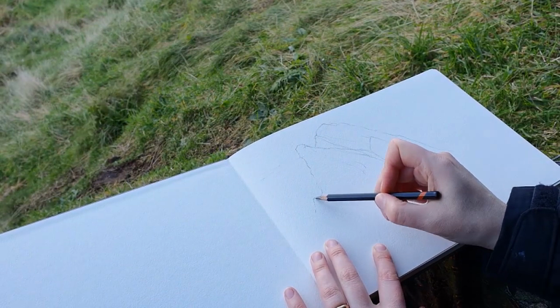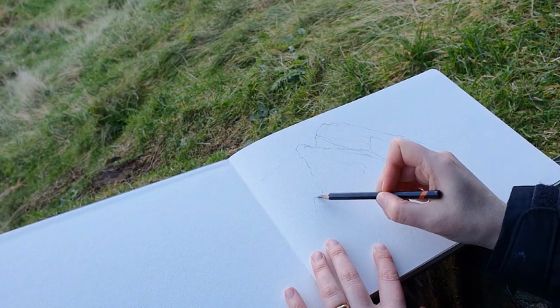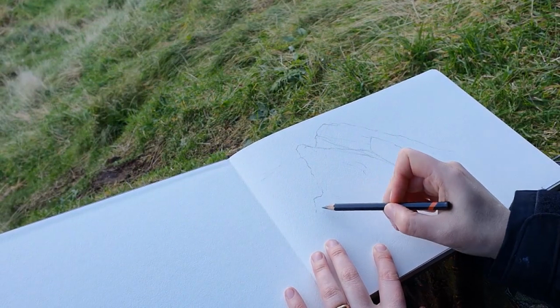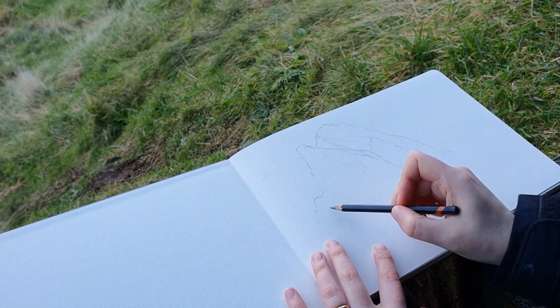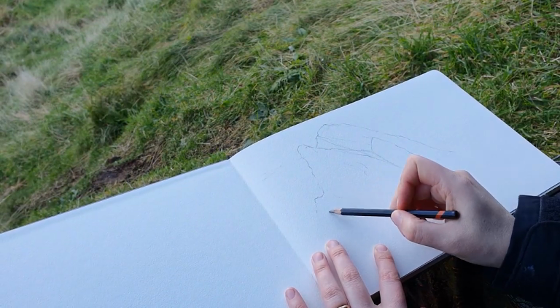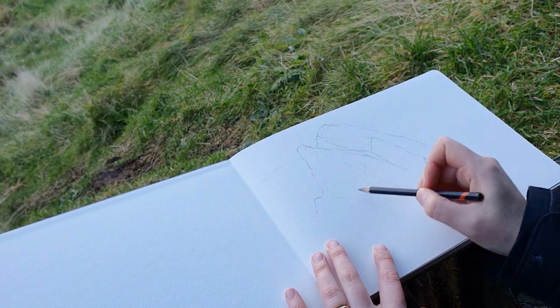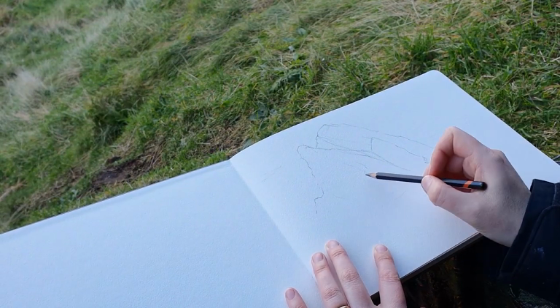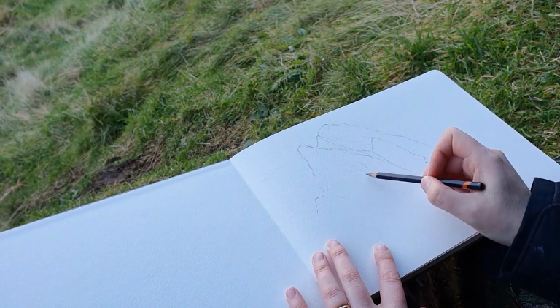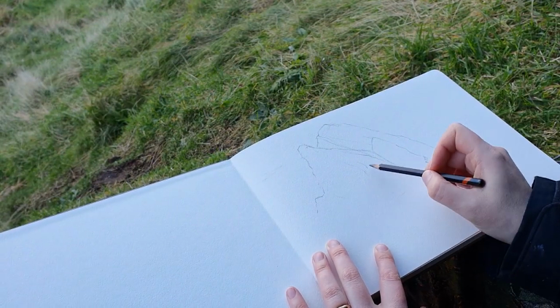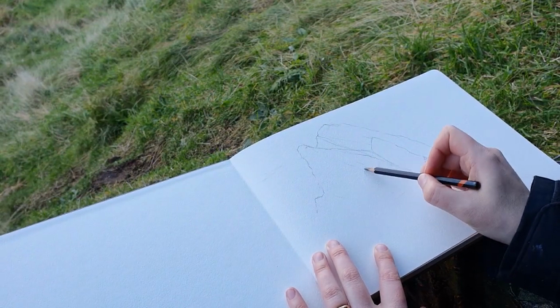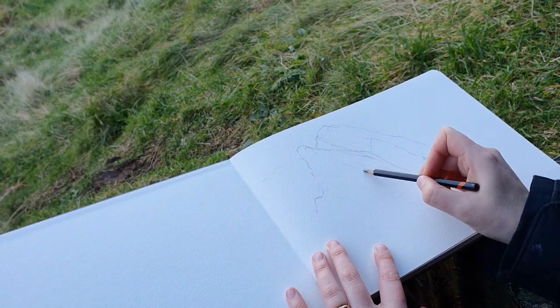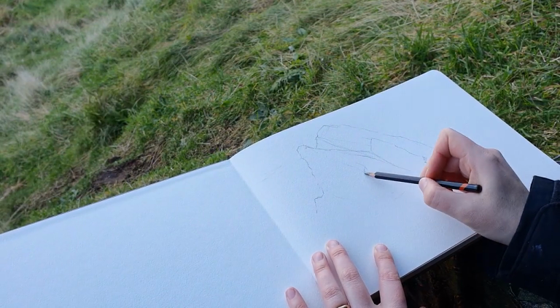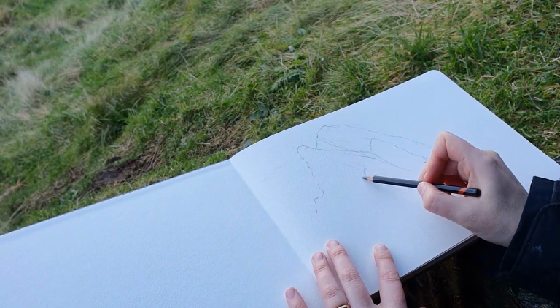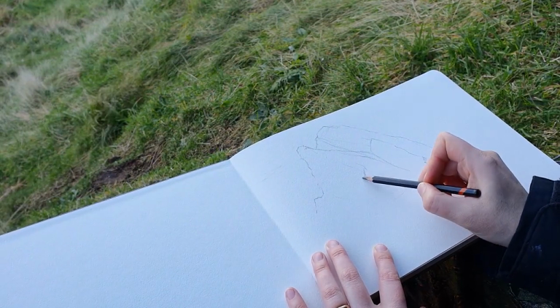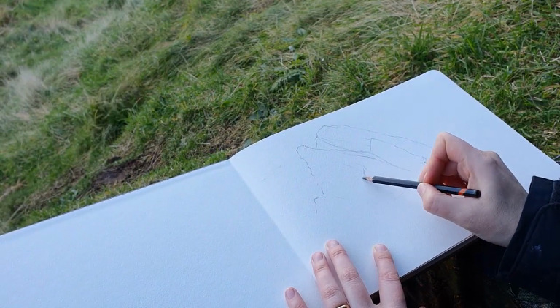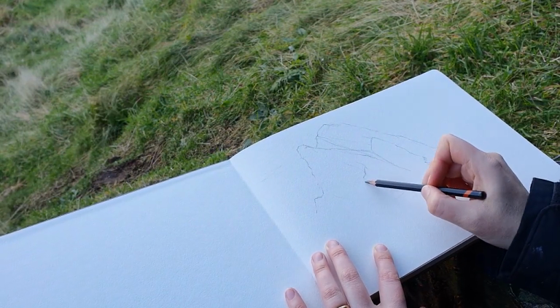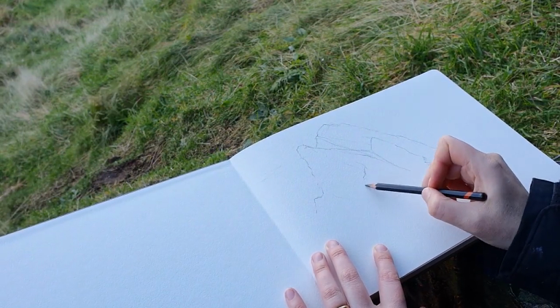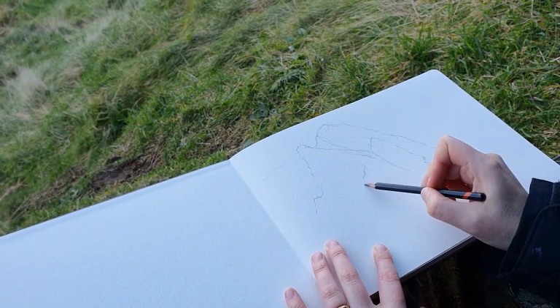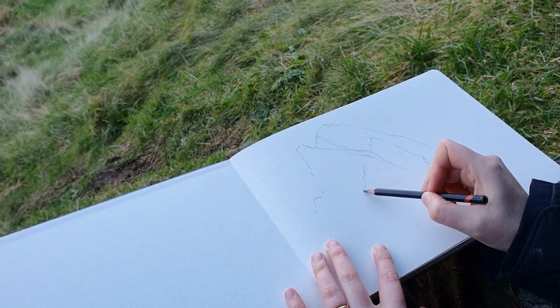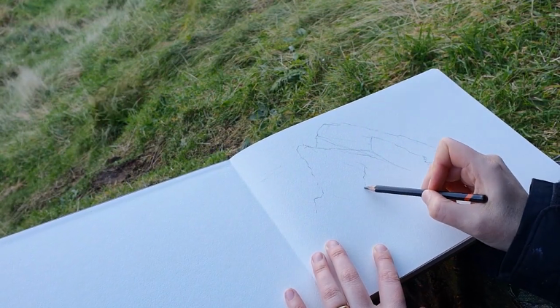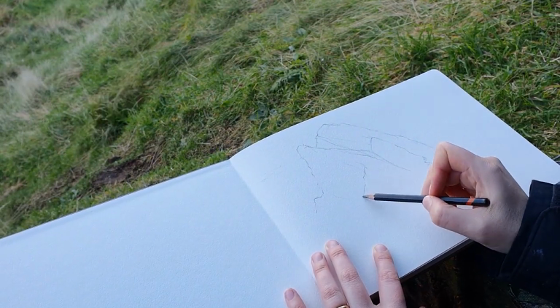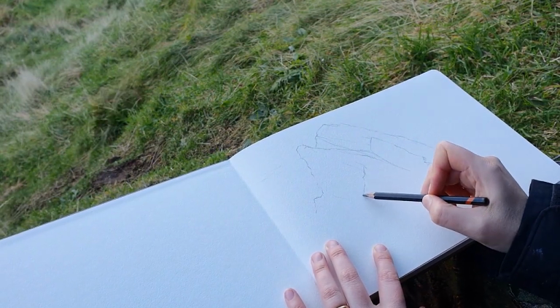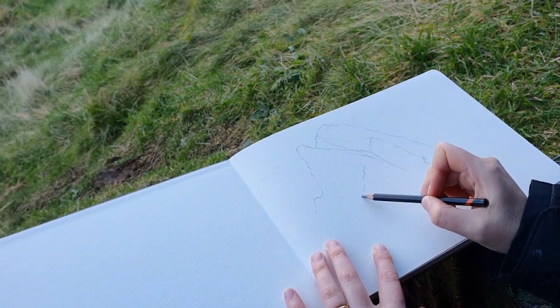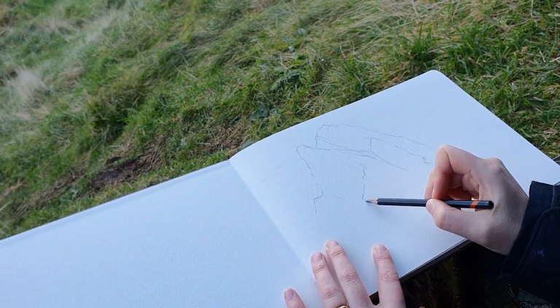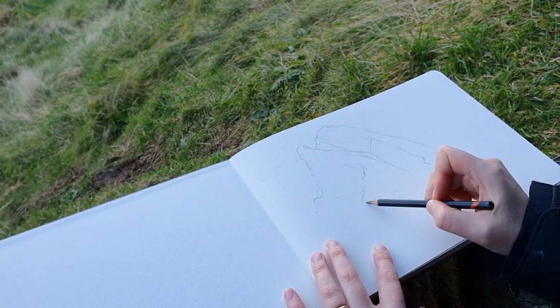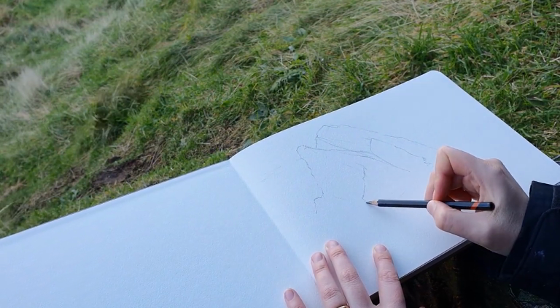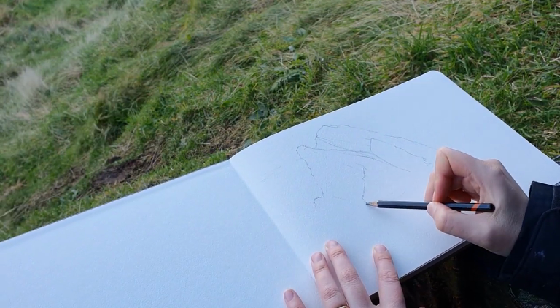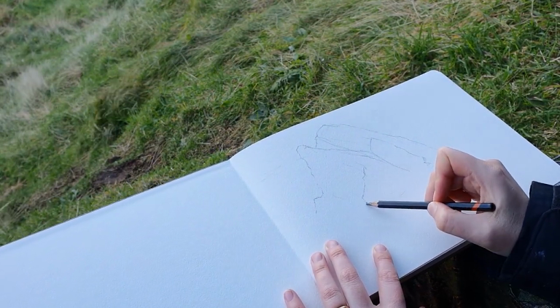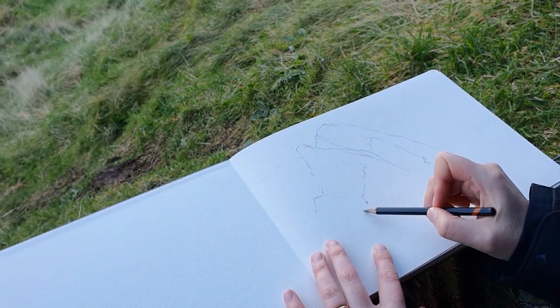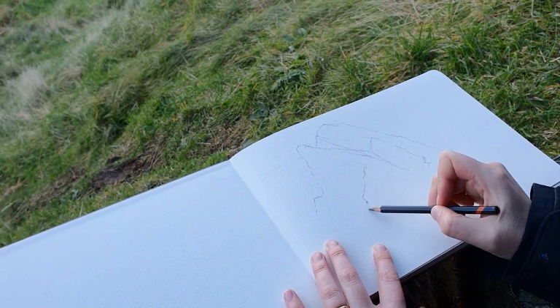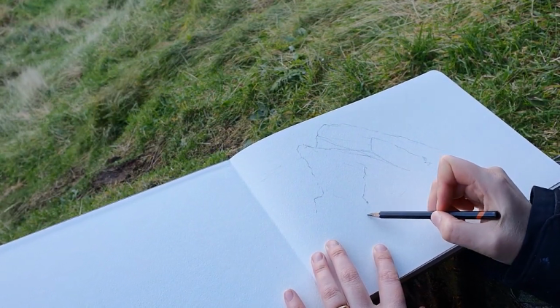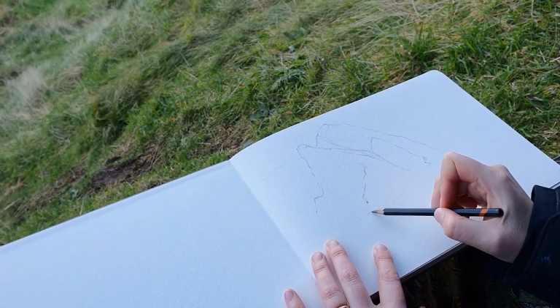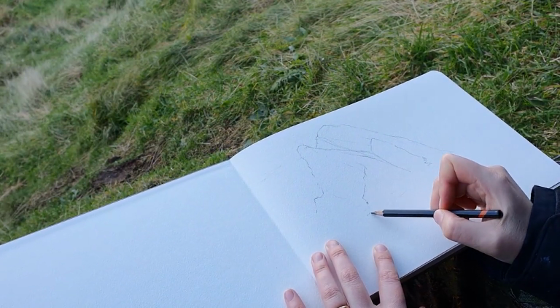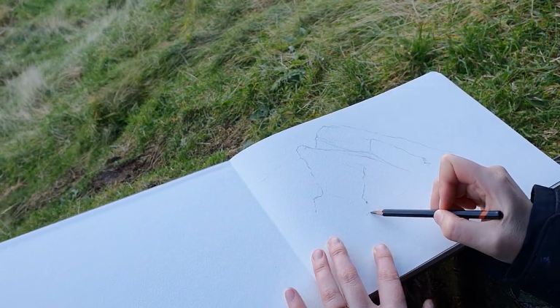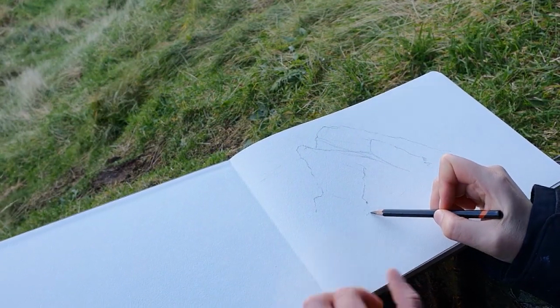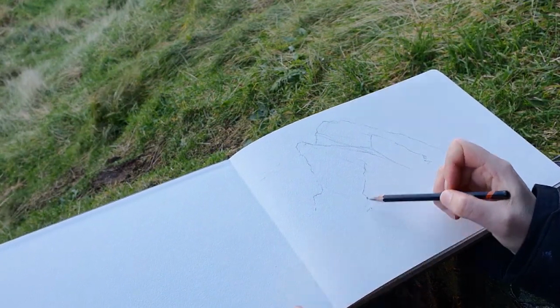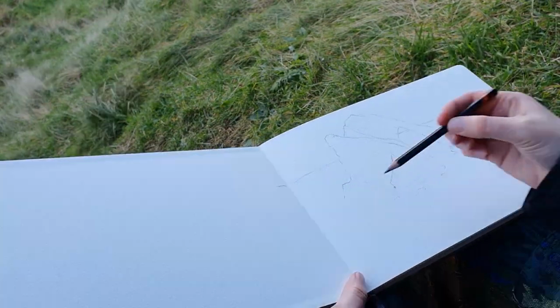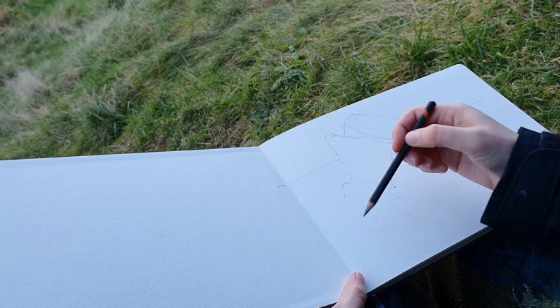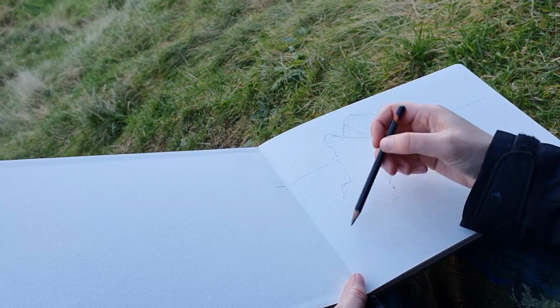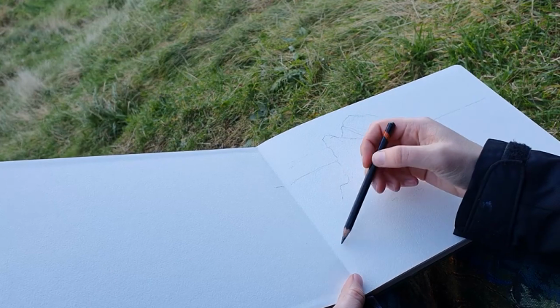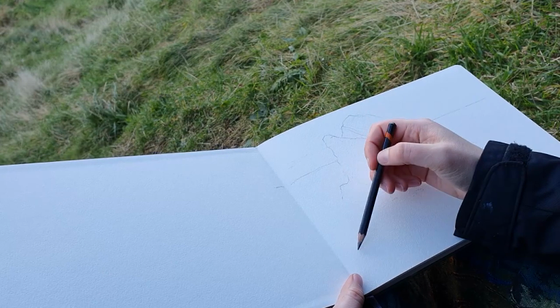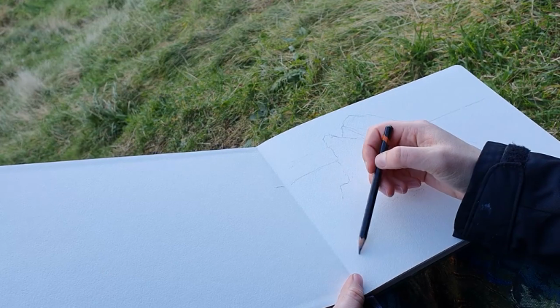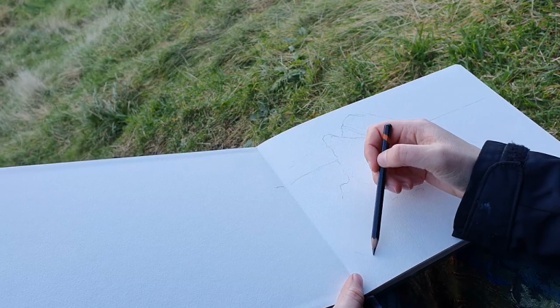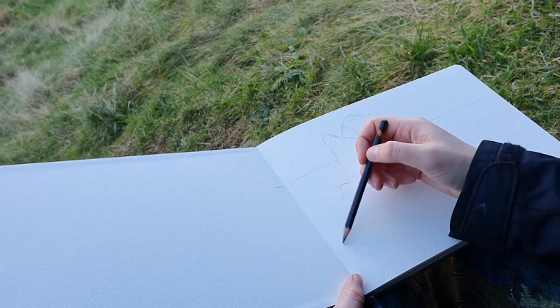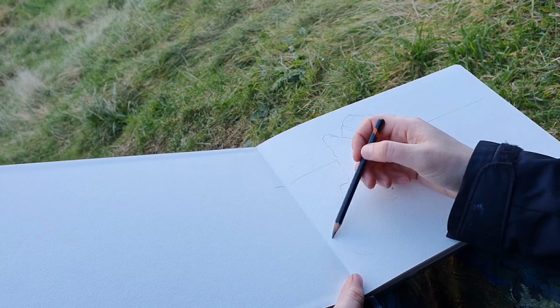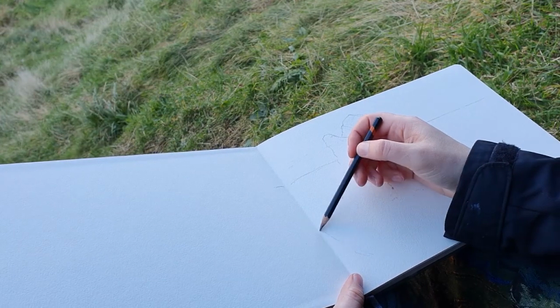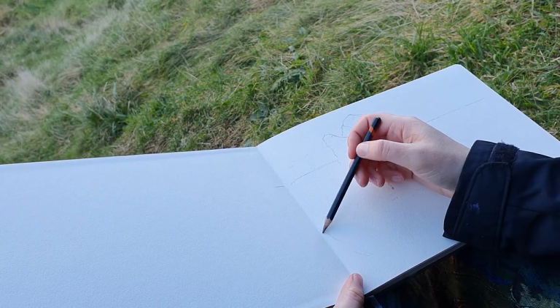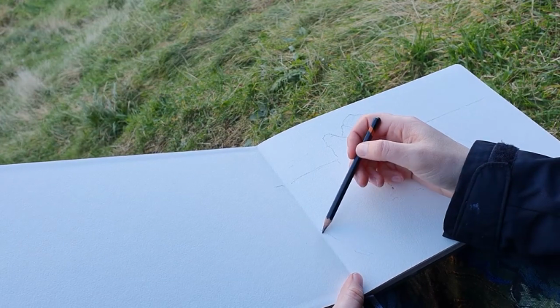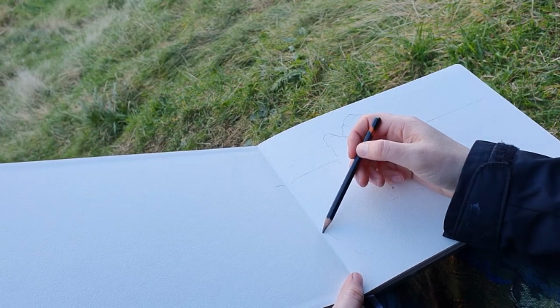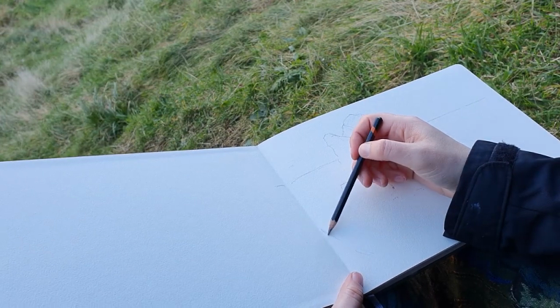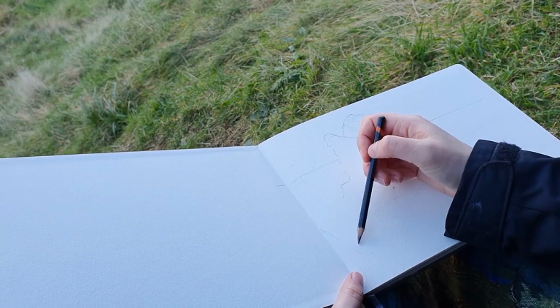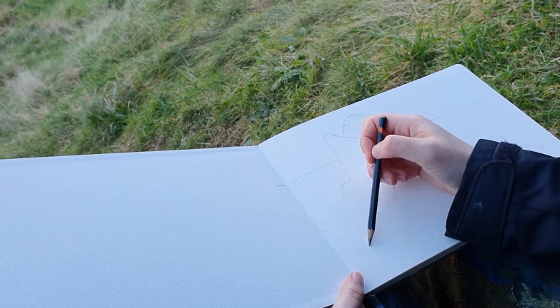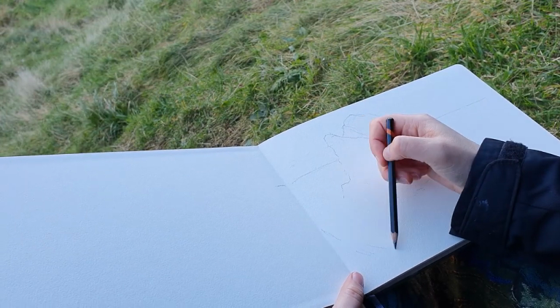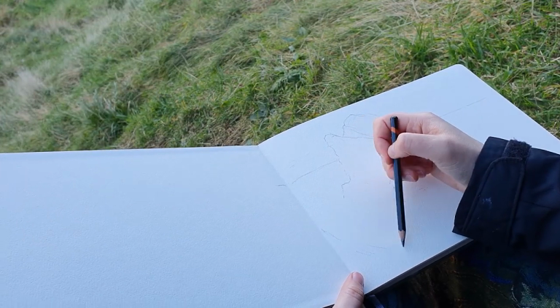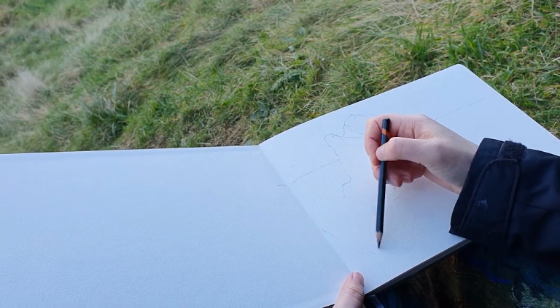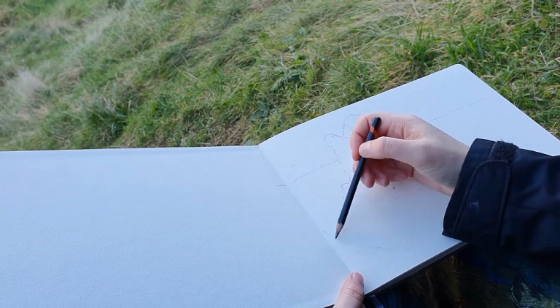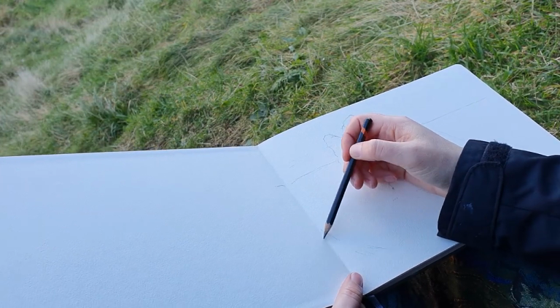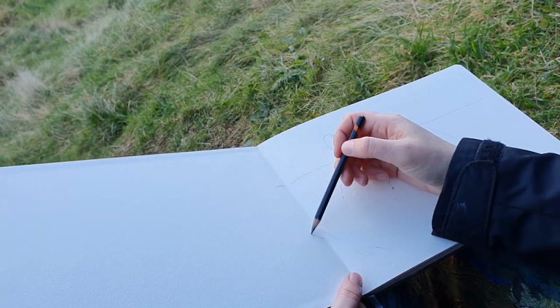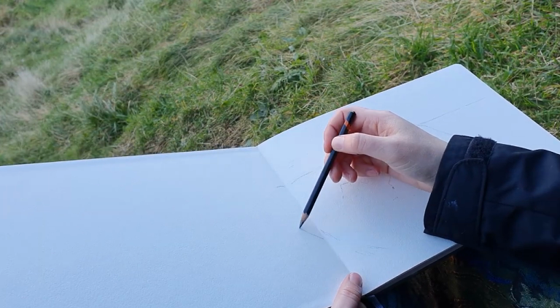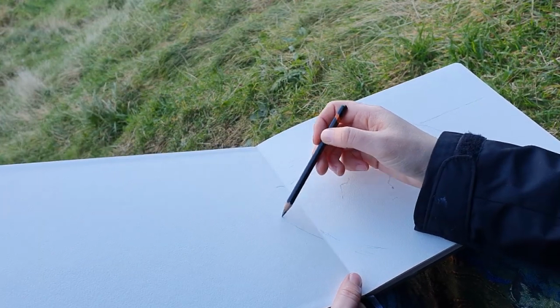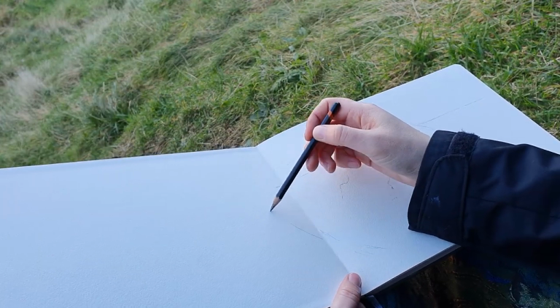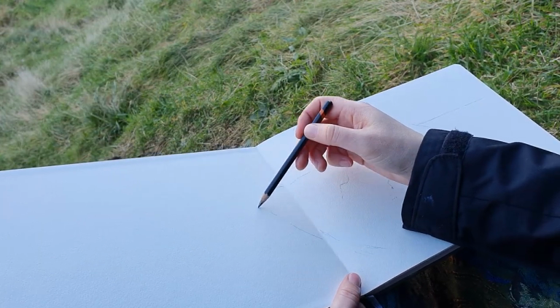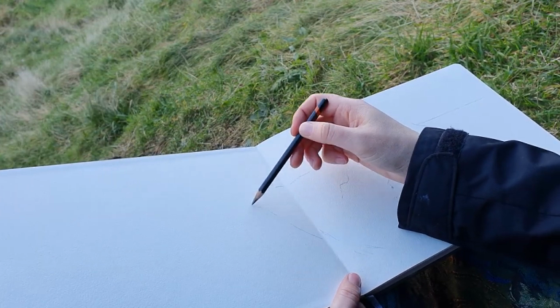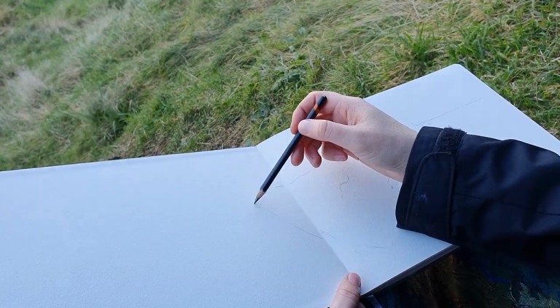Before I started painting I realized I should probably swatch out my colors so I know how they dry, or at least how they look on this paper.